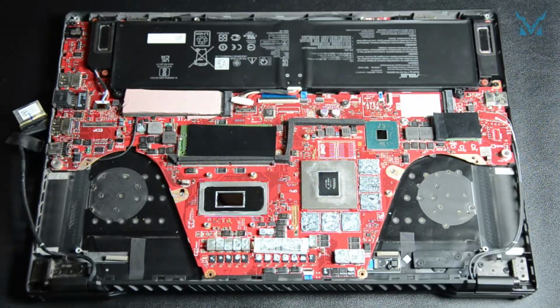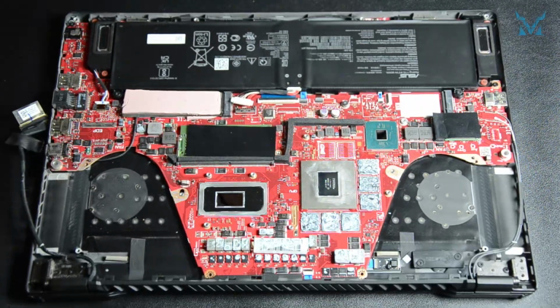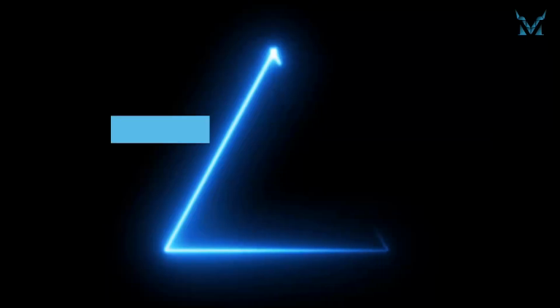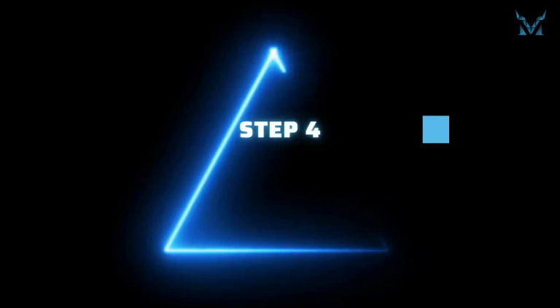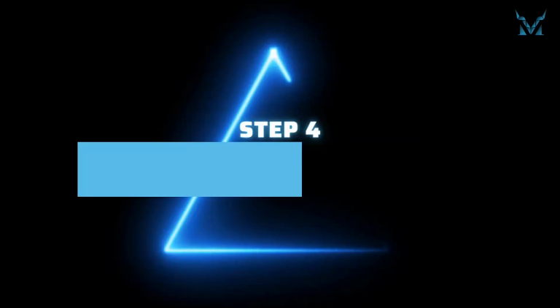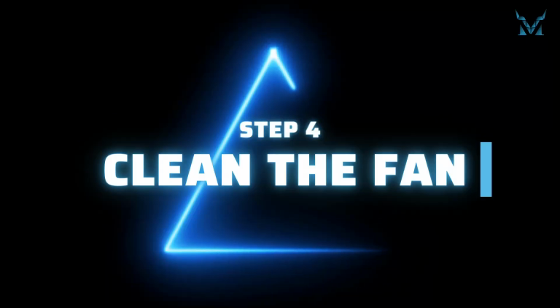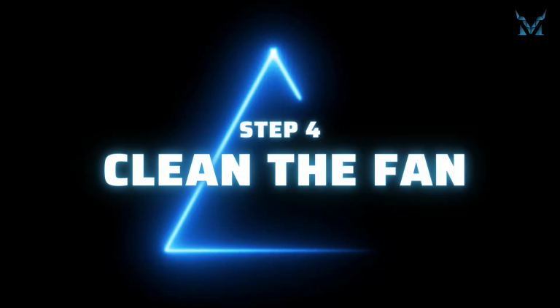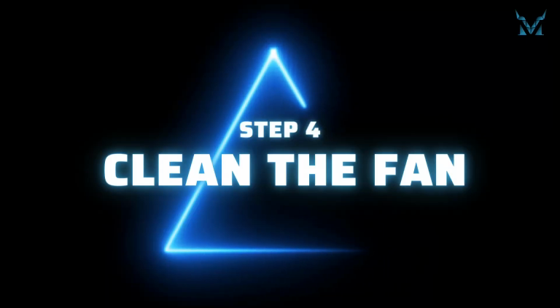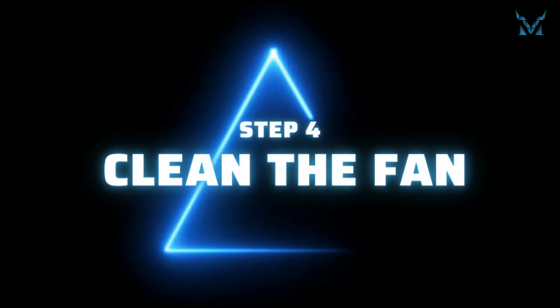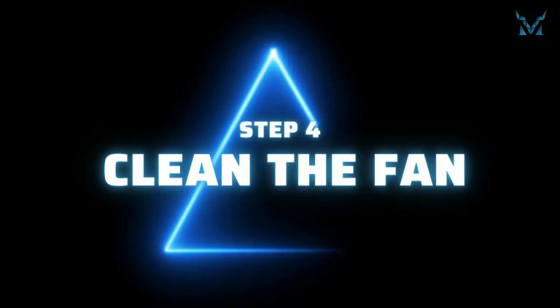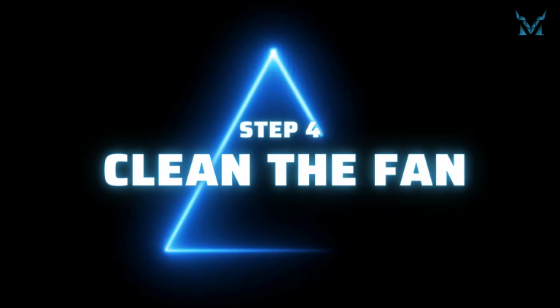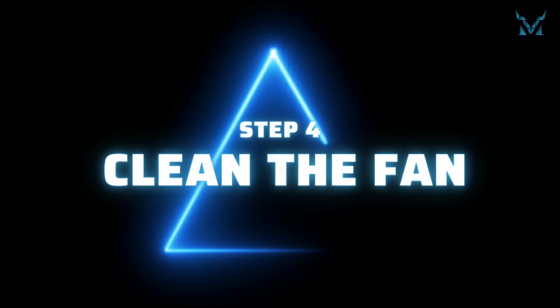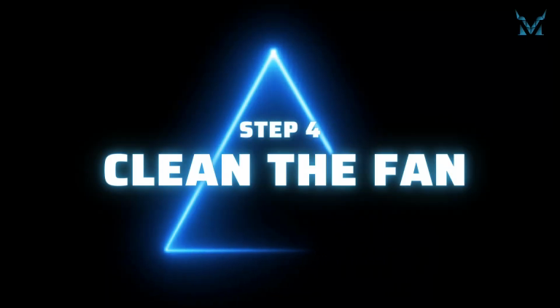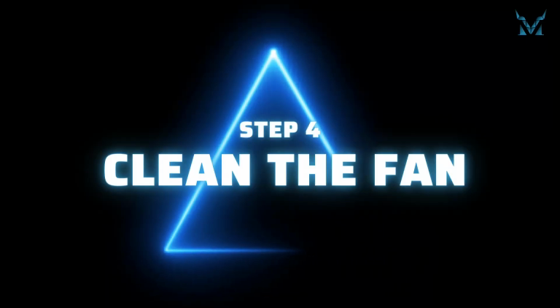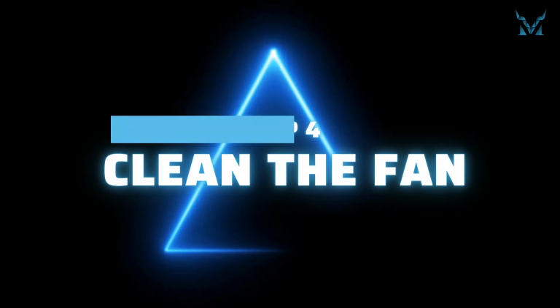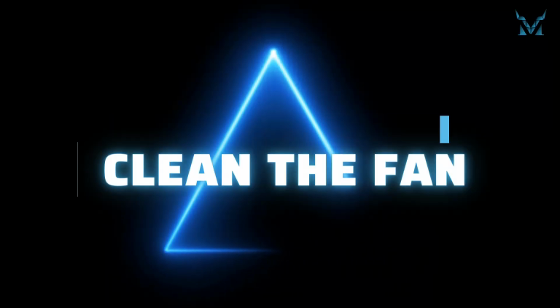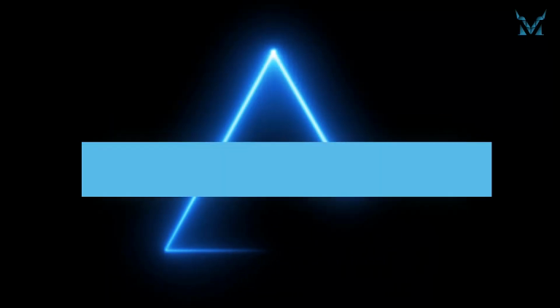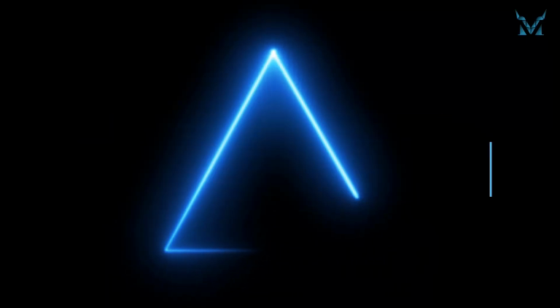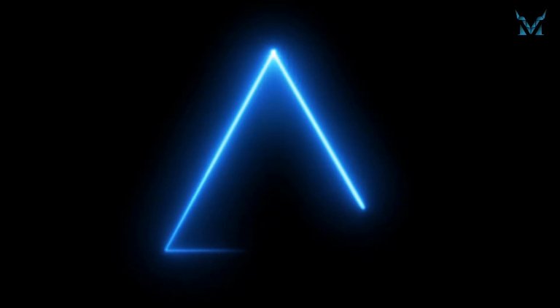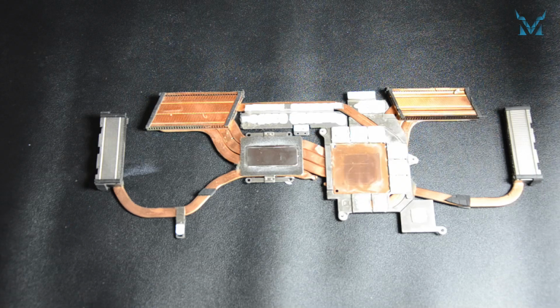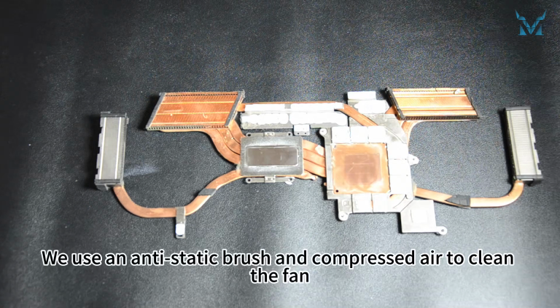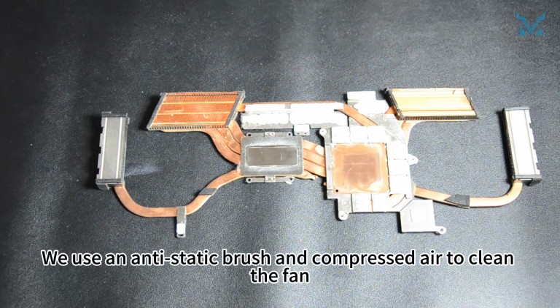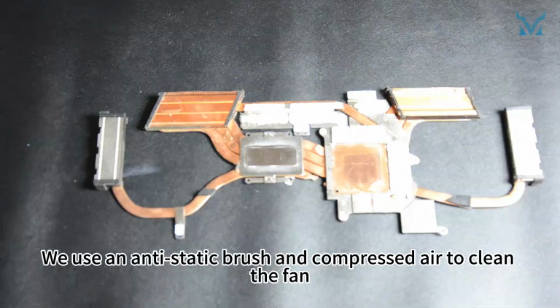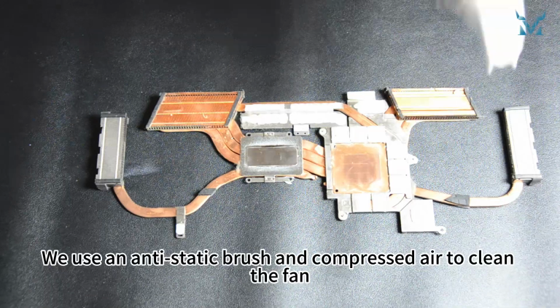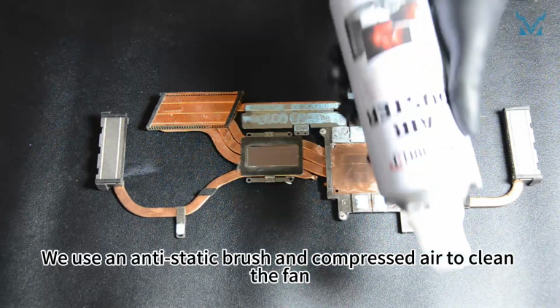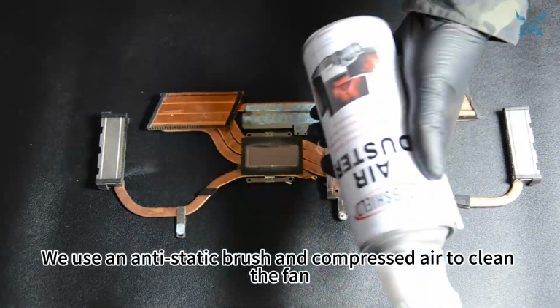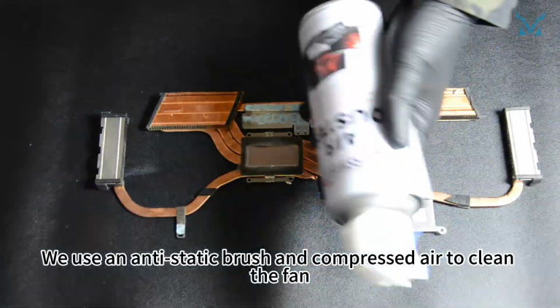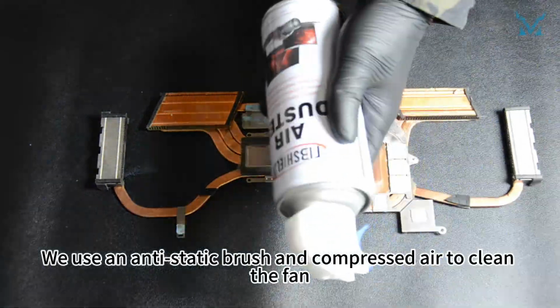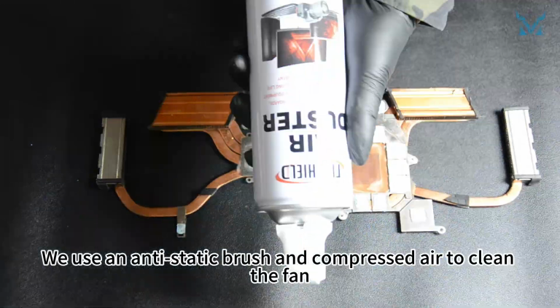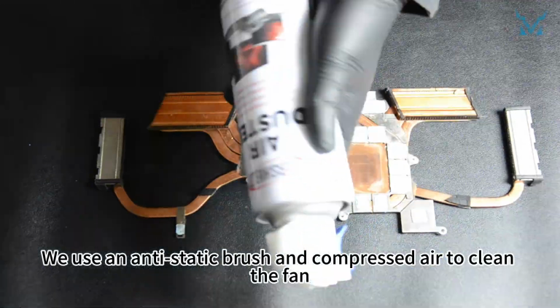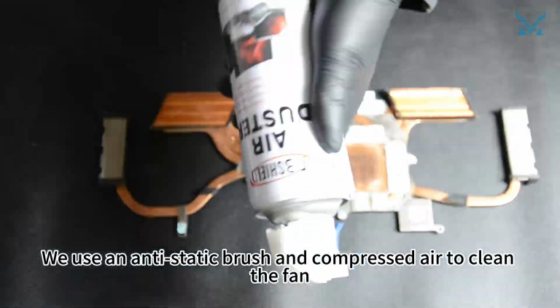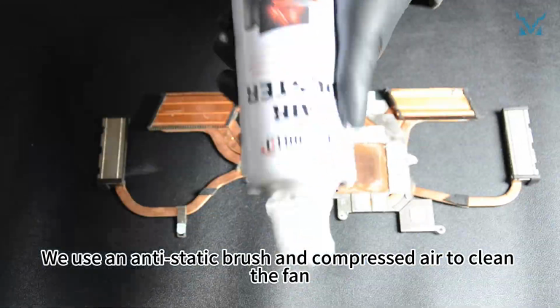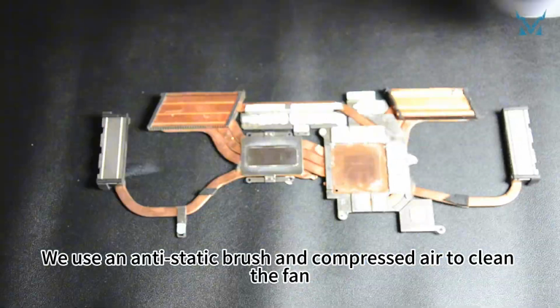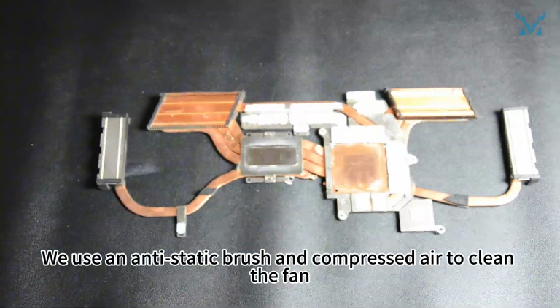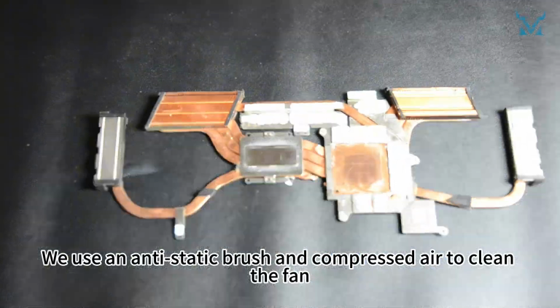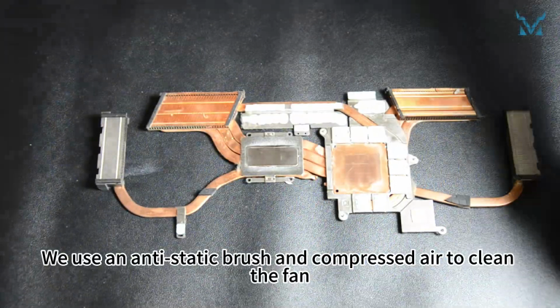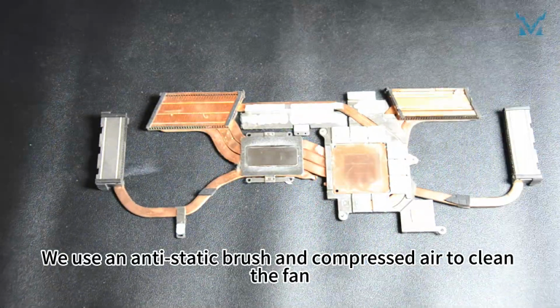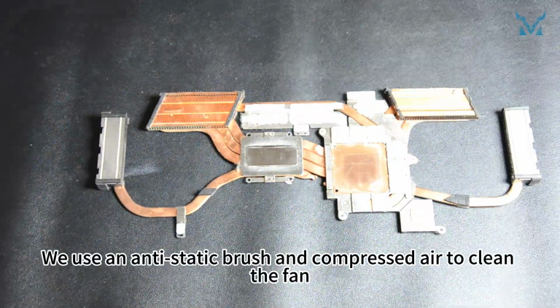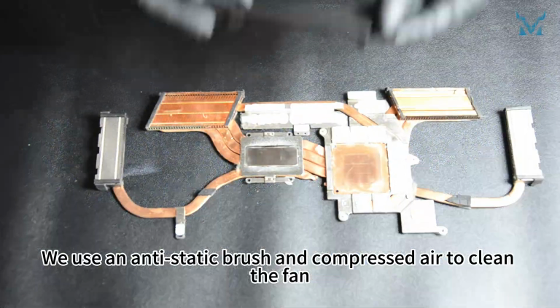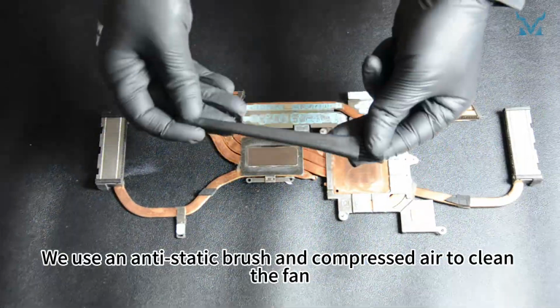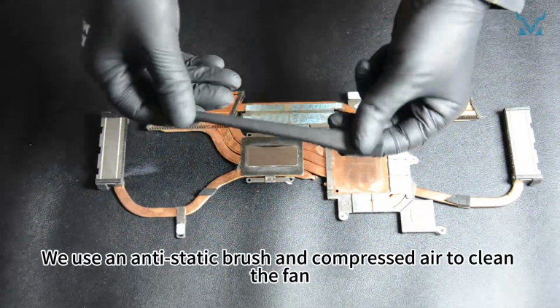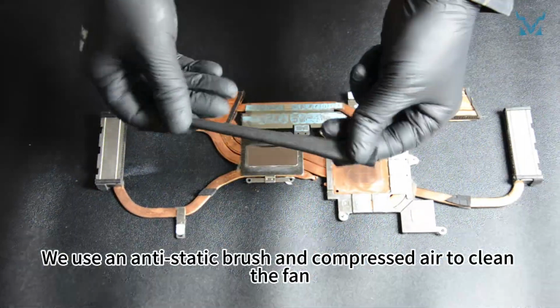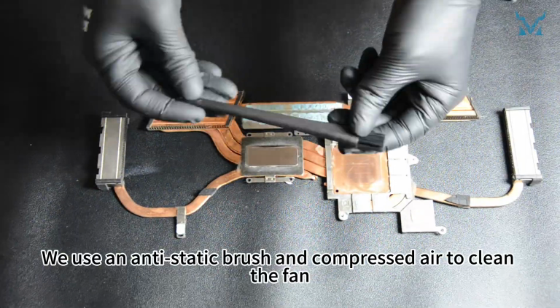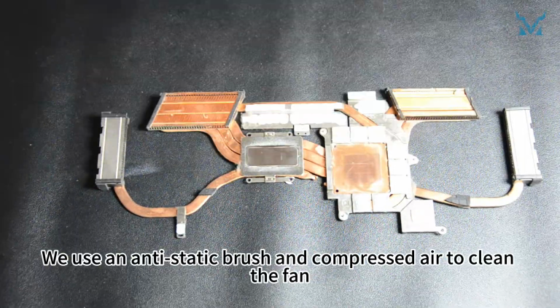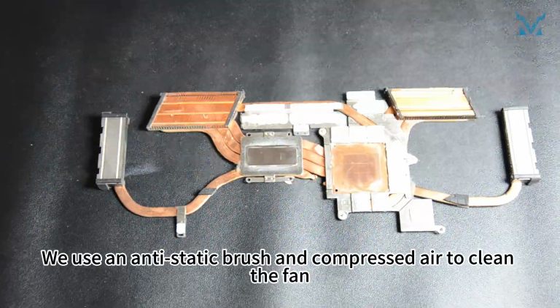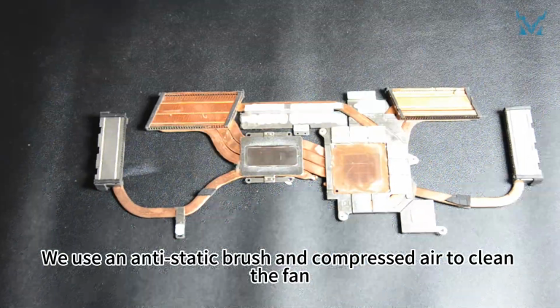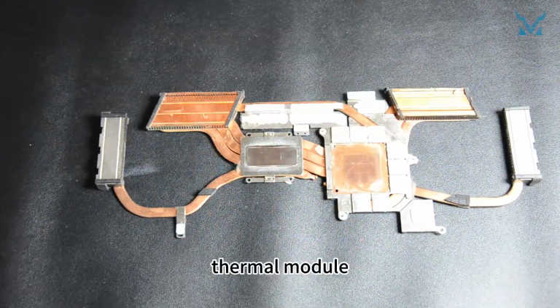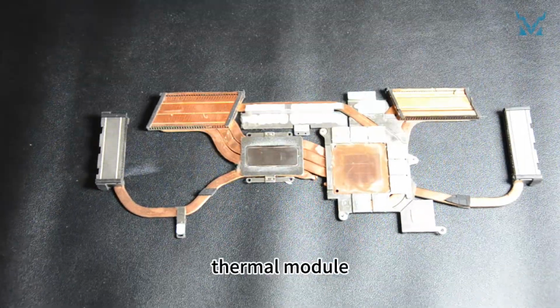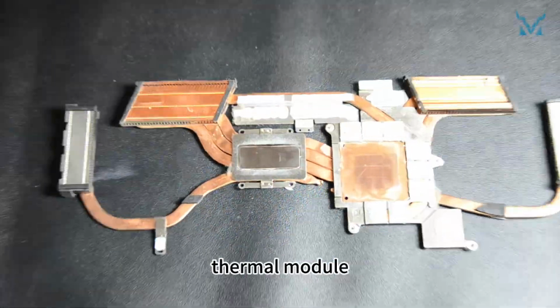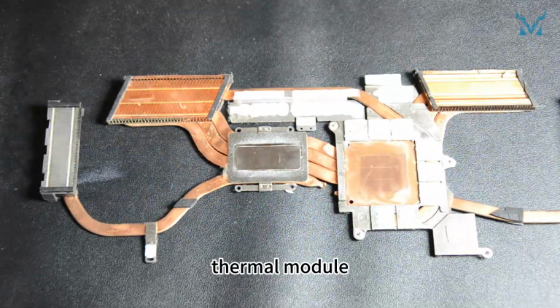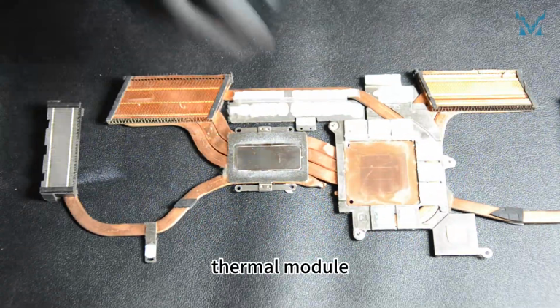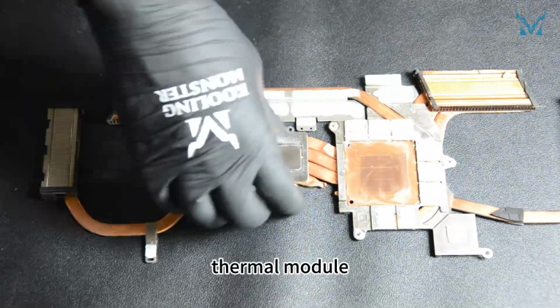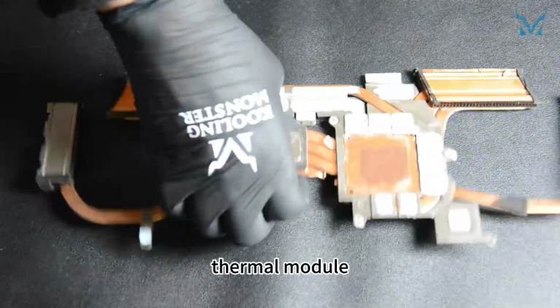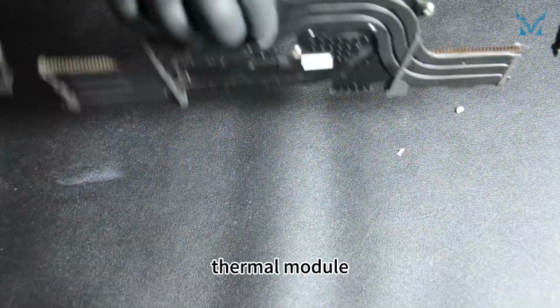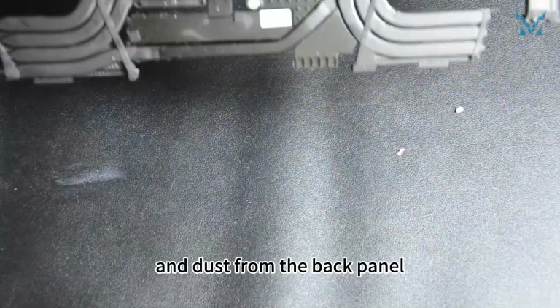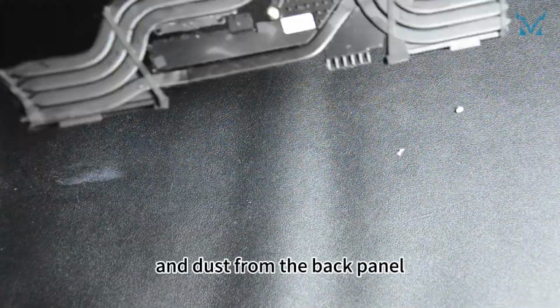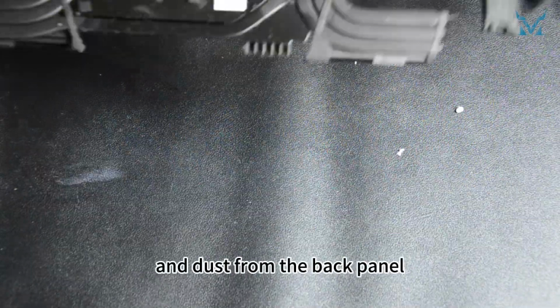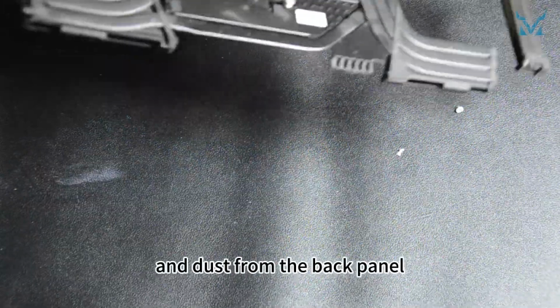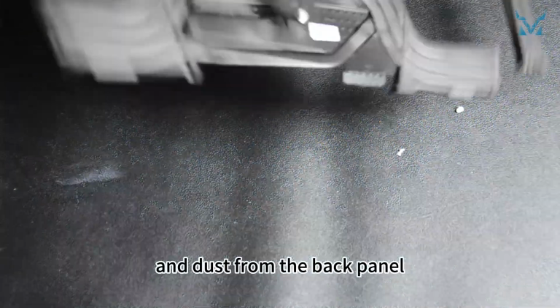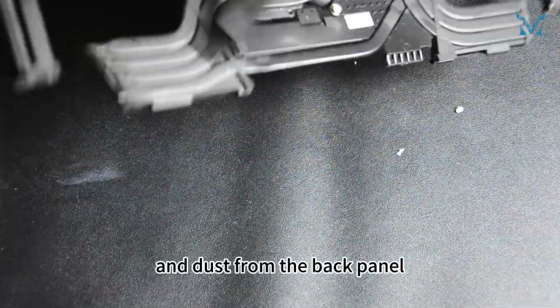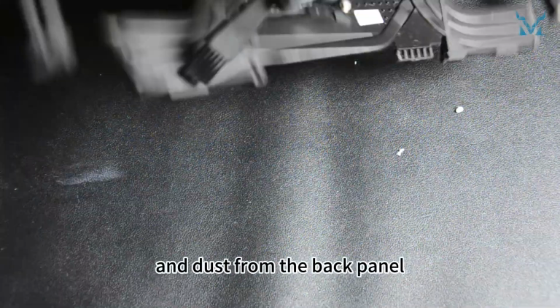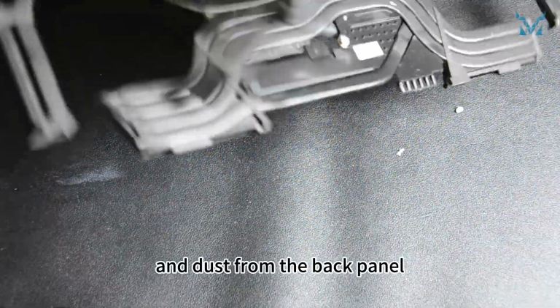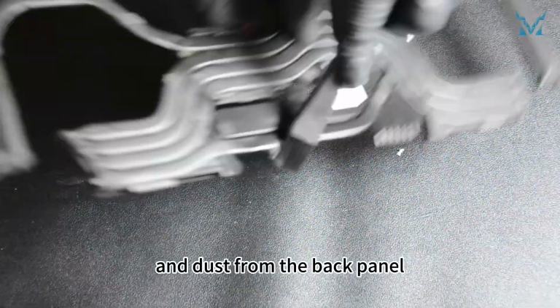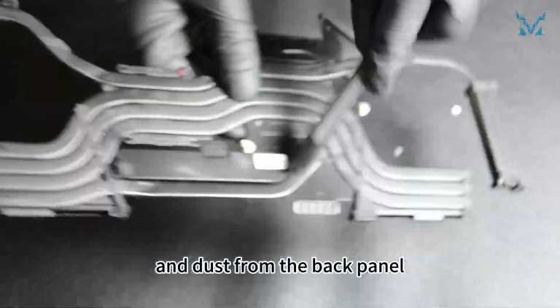Make sure to clean off the remaining thermal paste from the cooling module. Step 4: Clean the fan. Use an anti-static brush and compressed air to clean the fan, thermal module, and dust from the back panel.